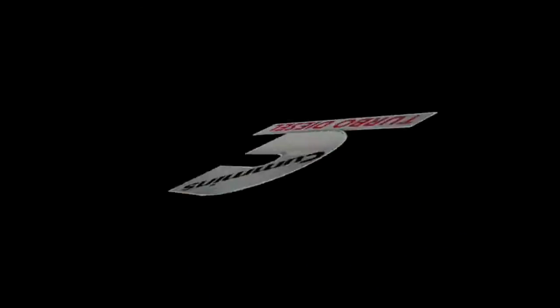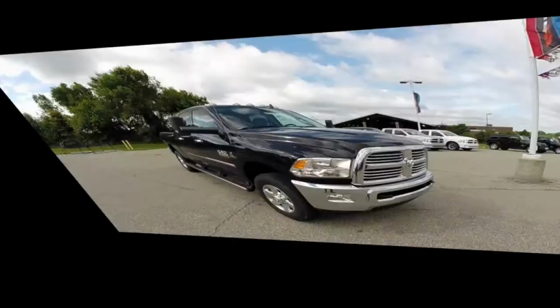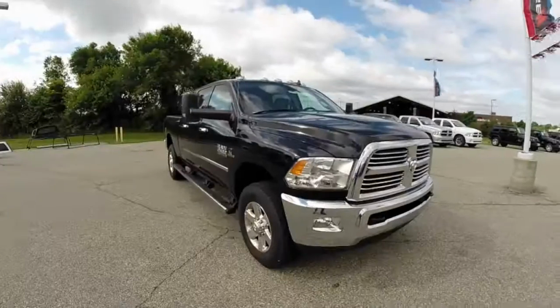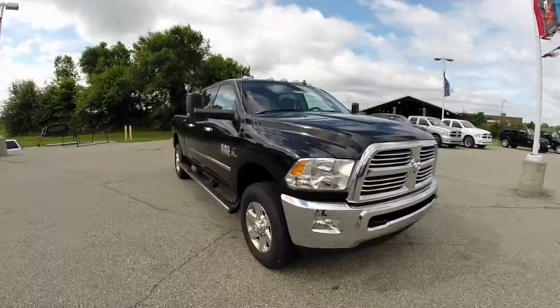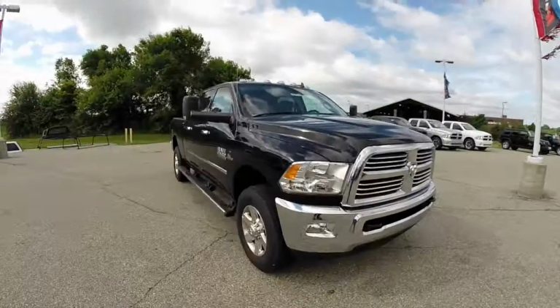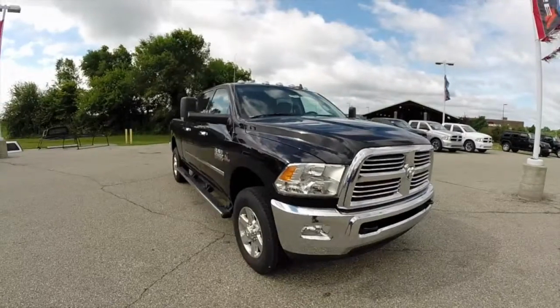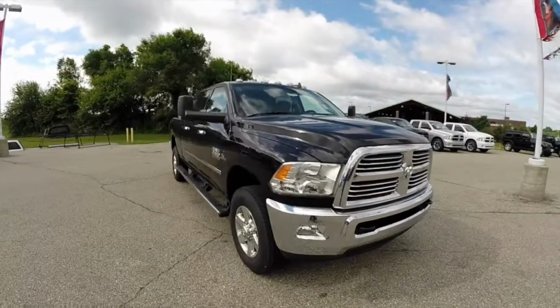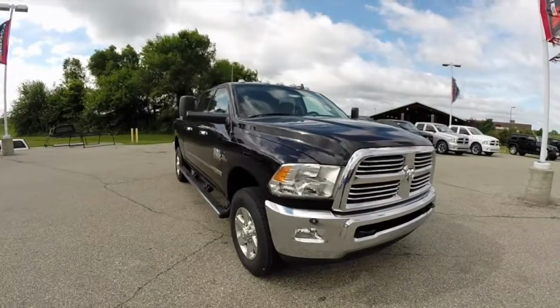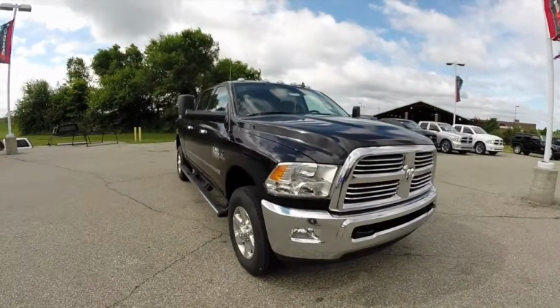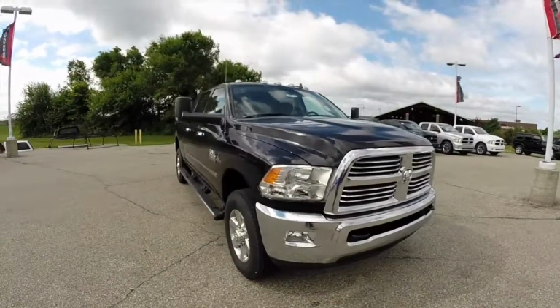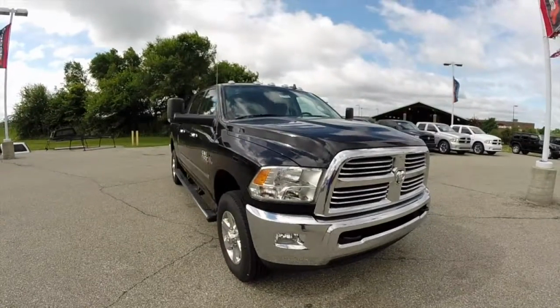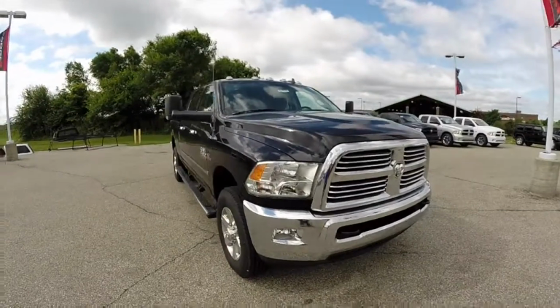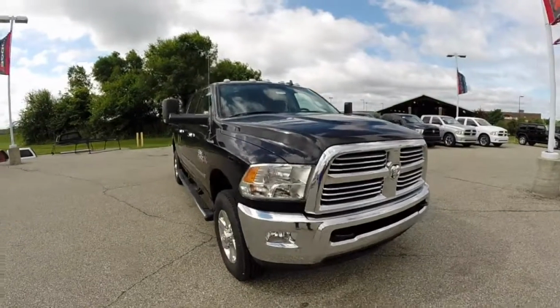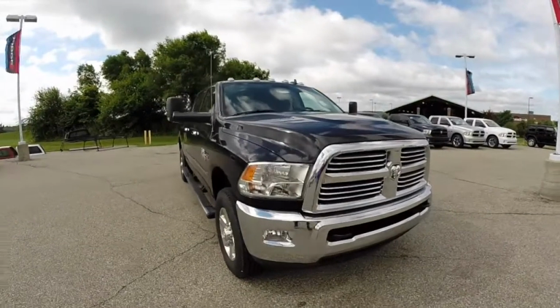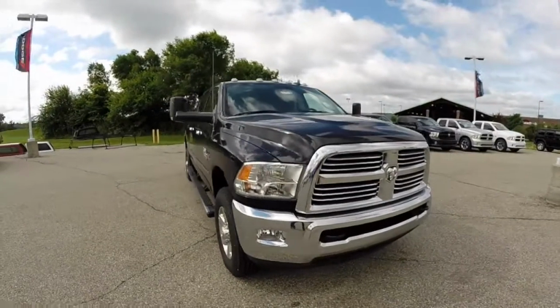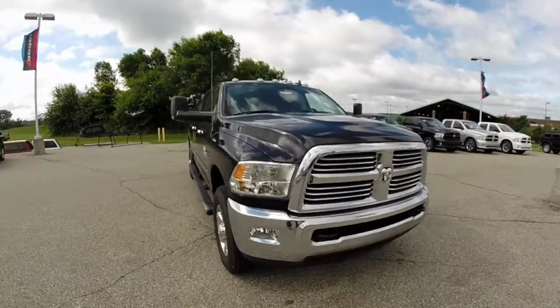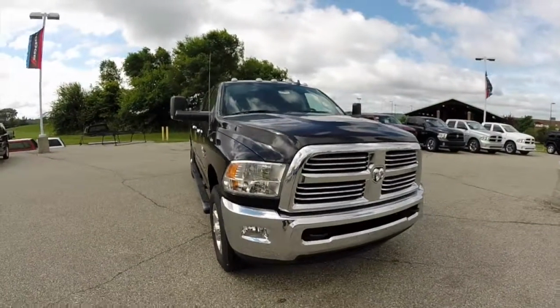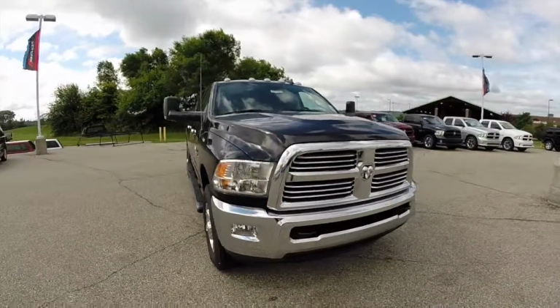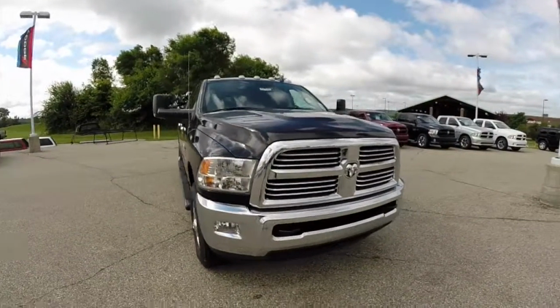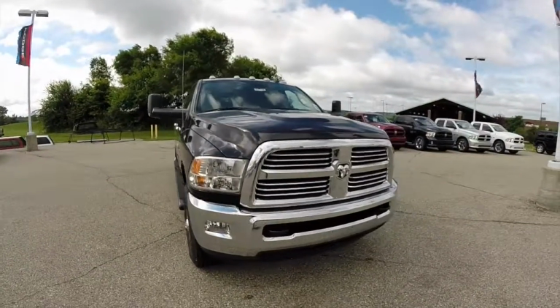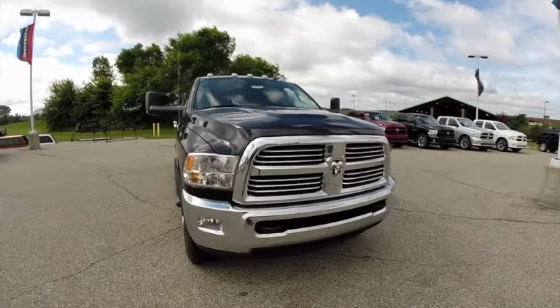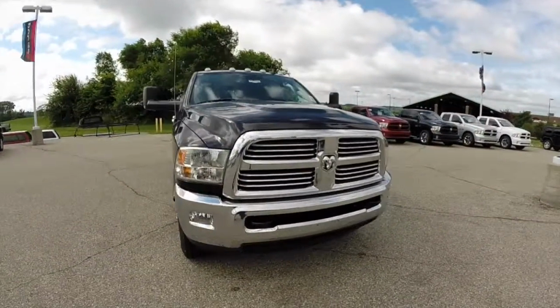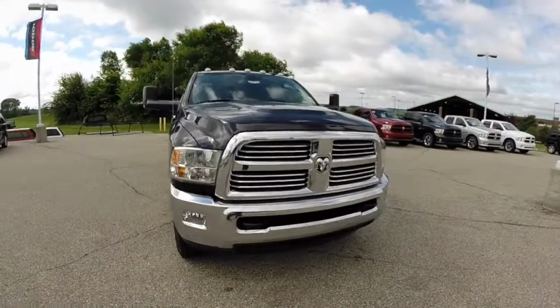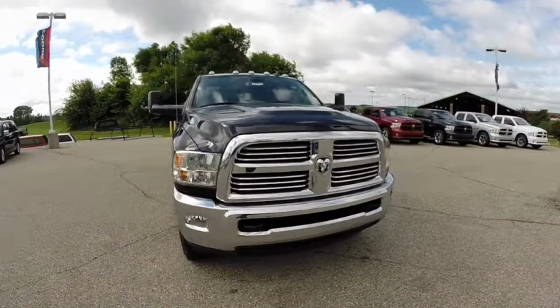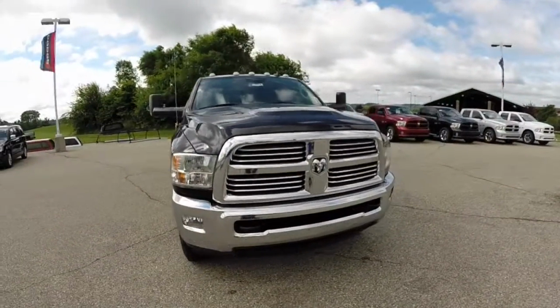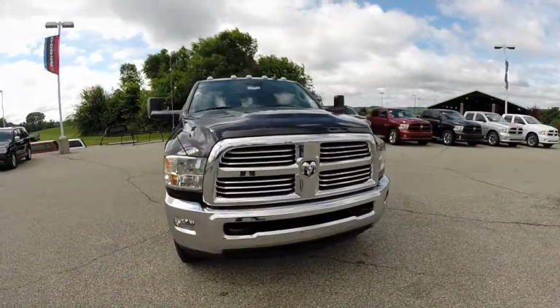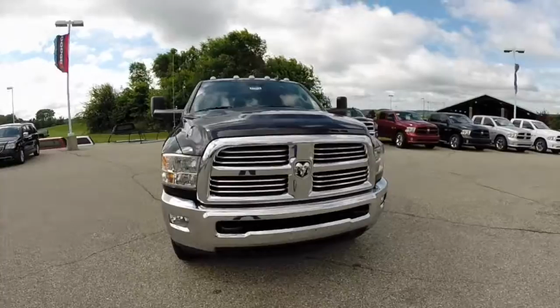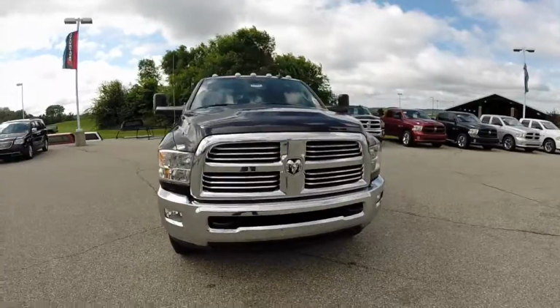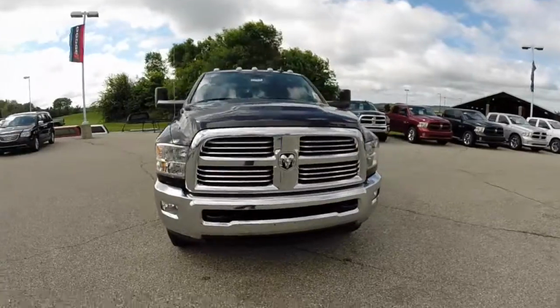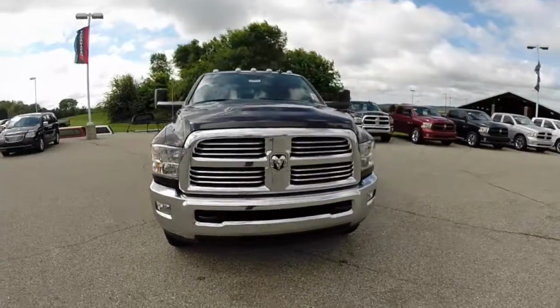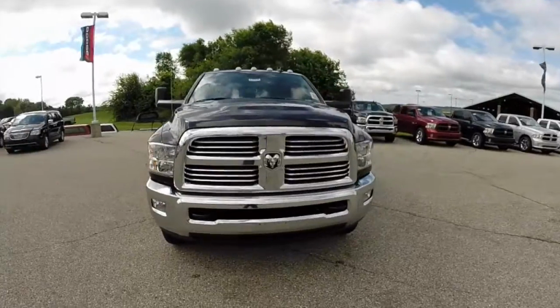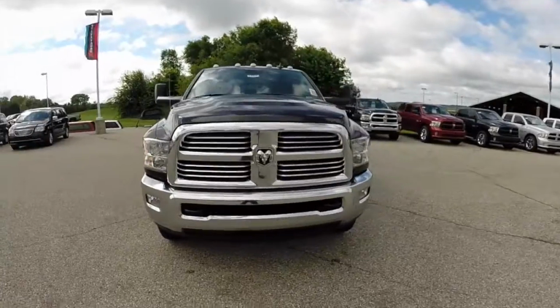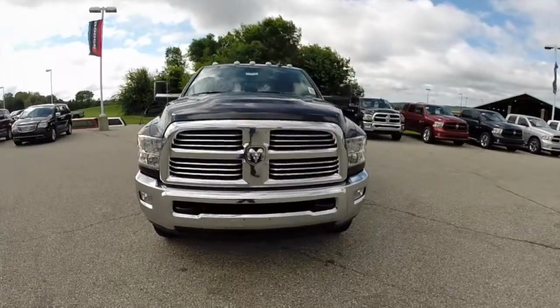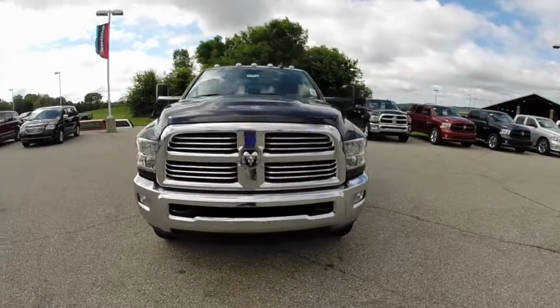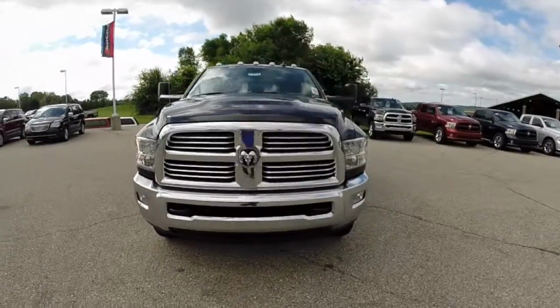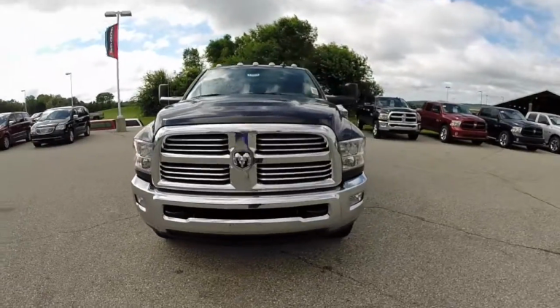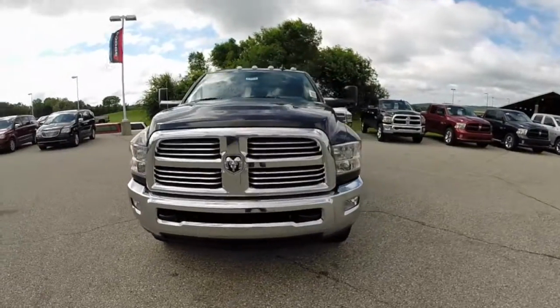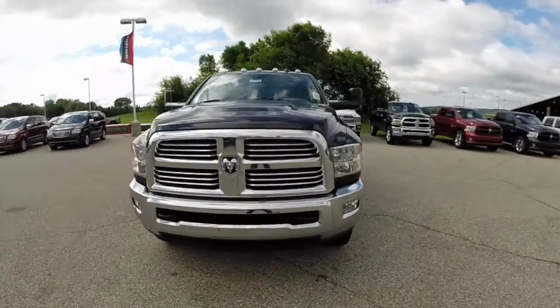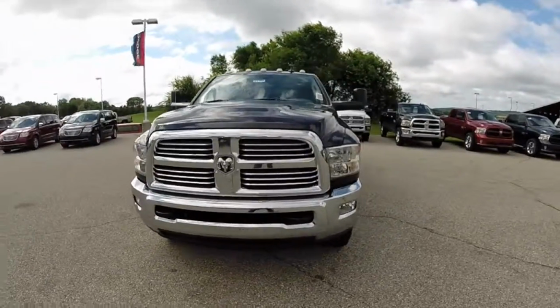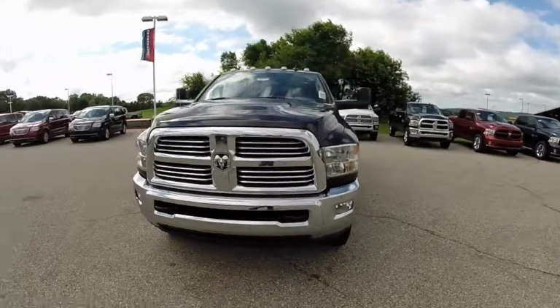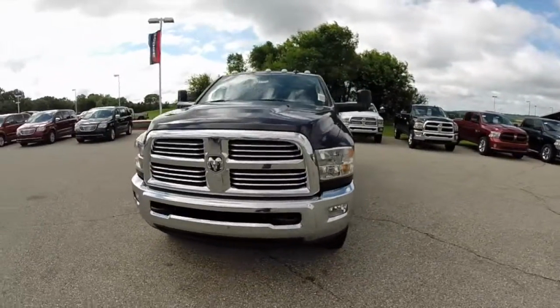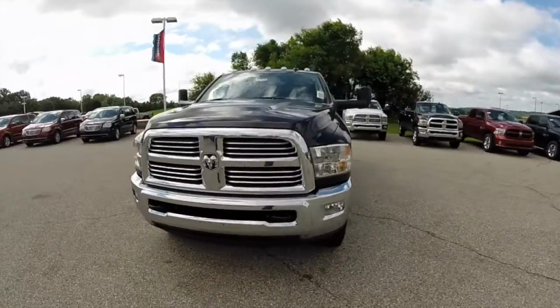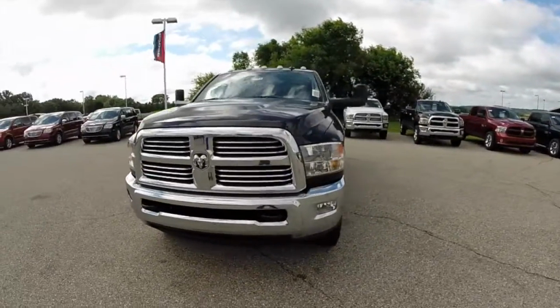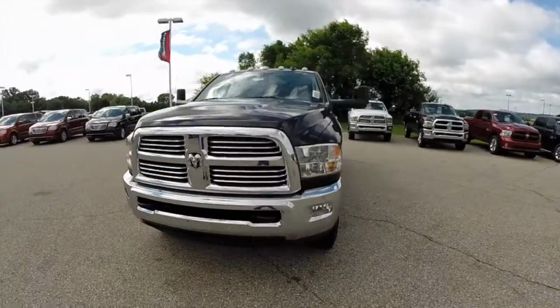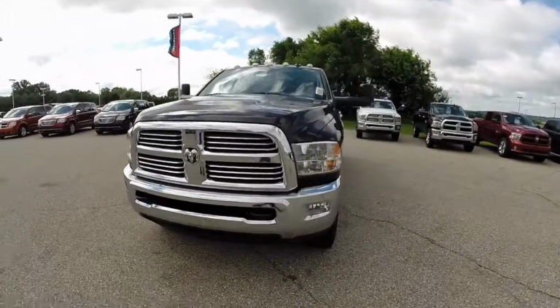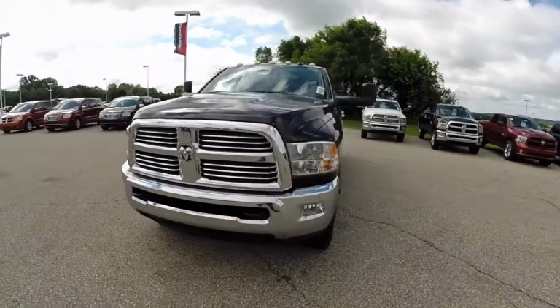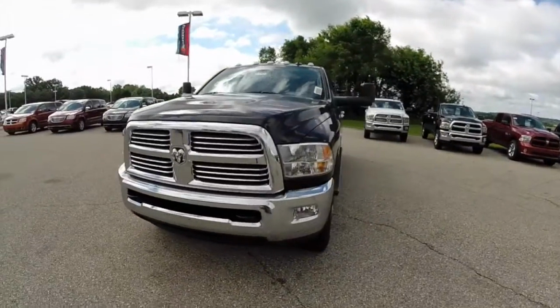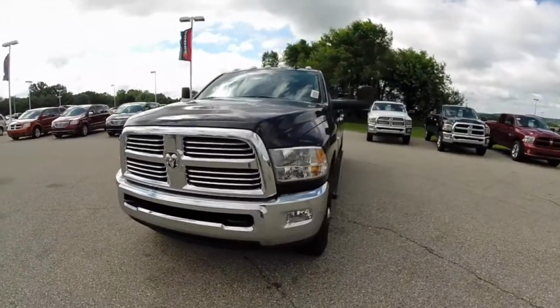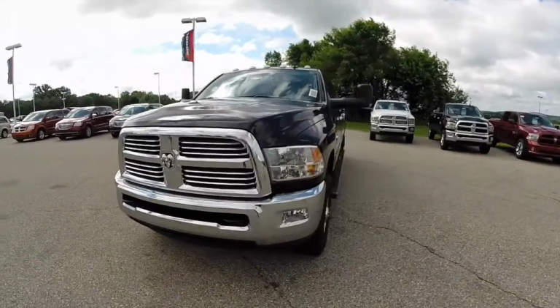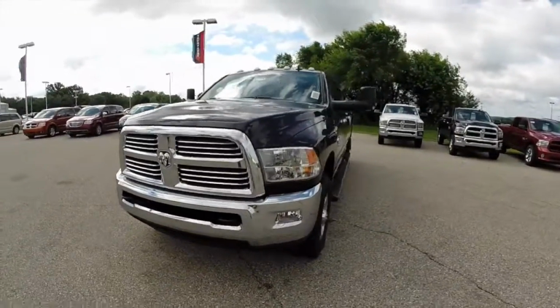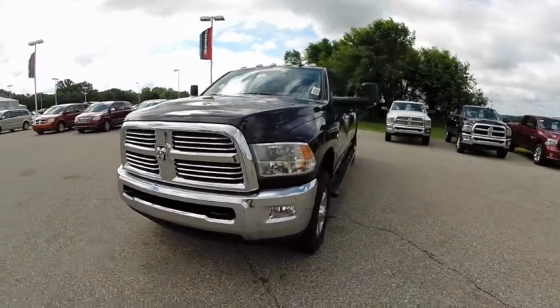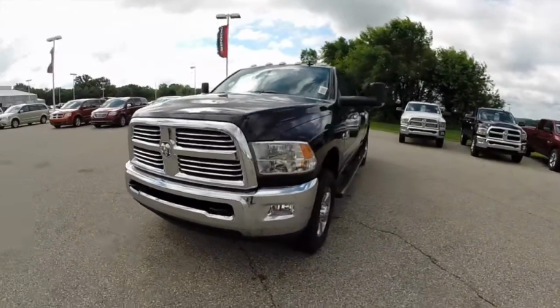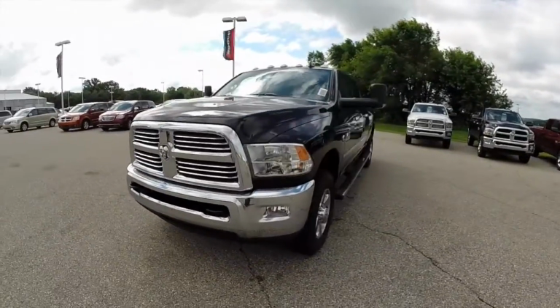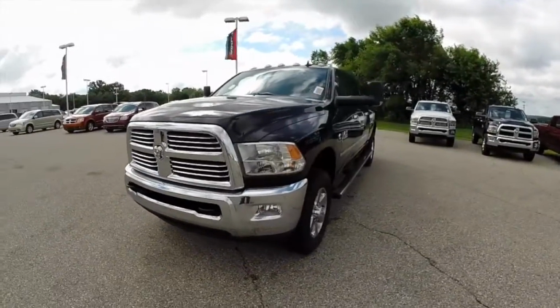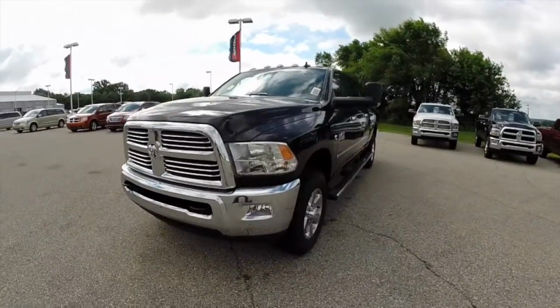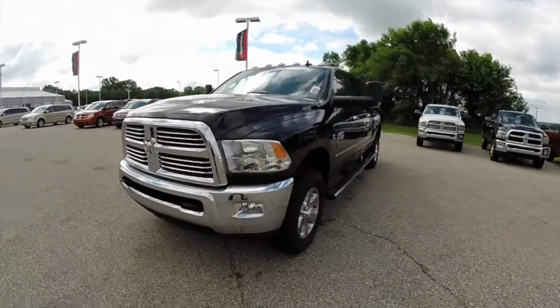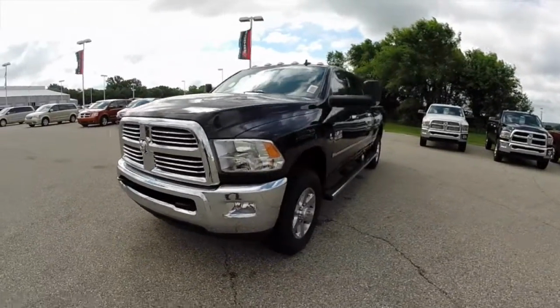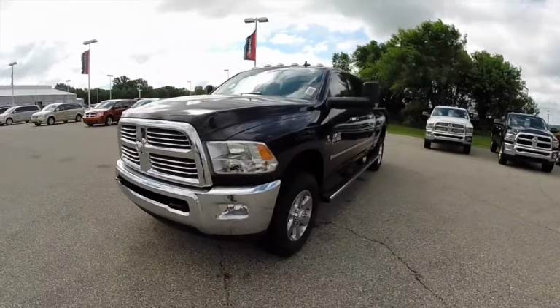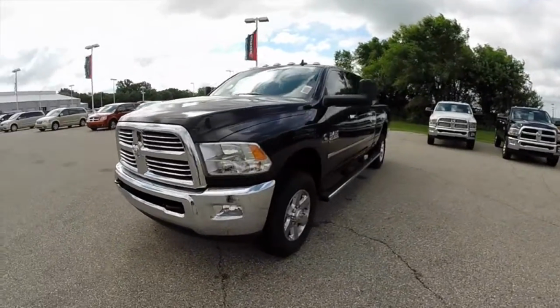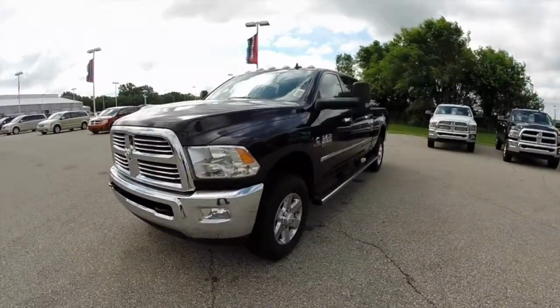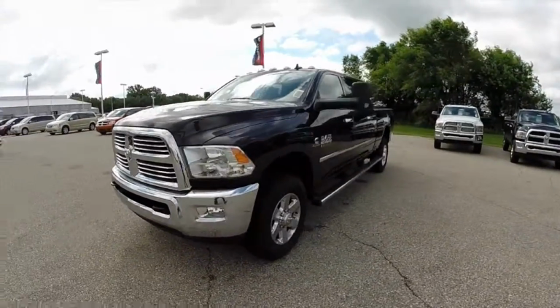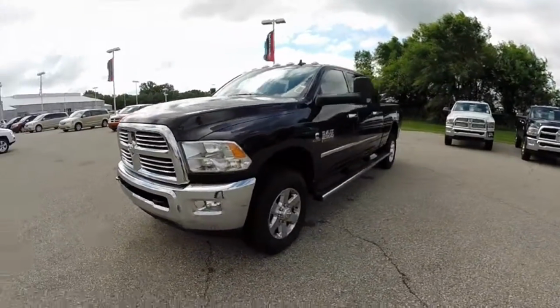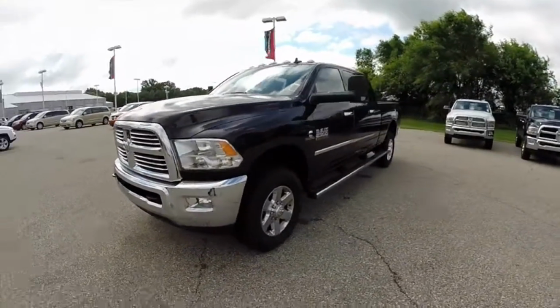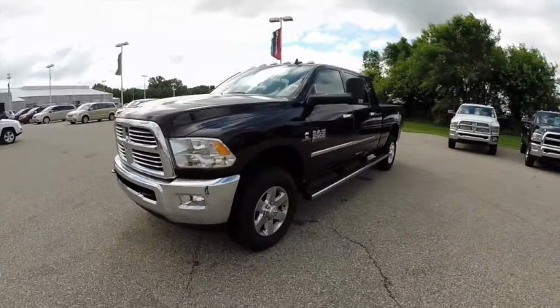Hello everyone, today we're going to take a quick walk around look at this 2014 Ram 2500 Bighorn Mega Cab.